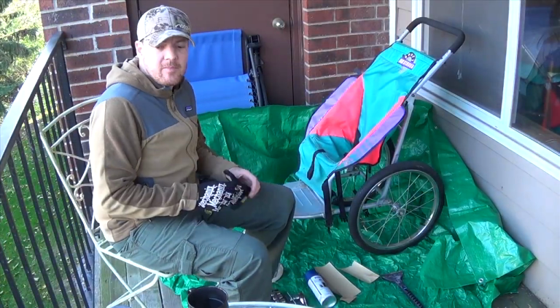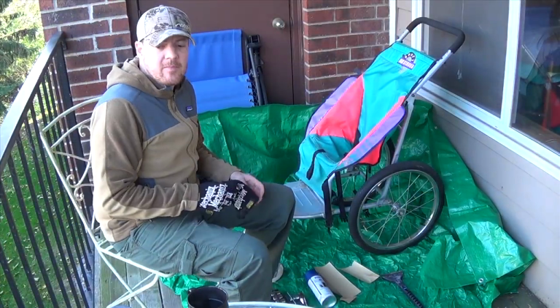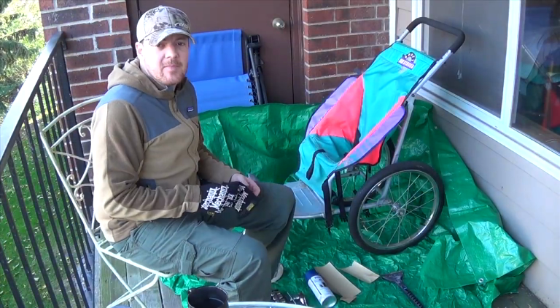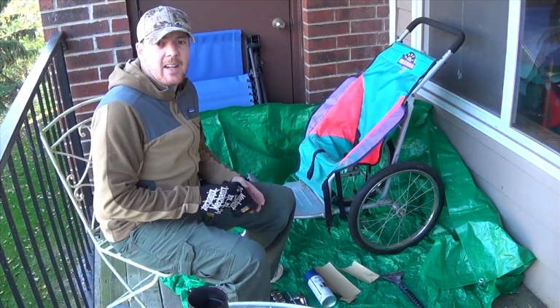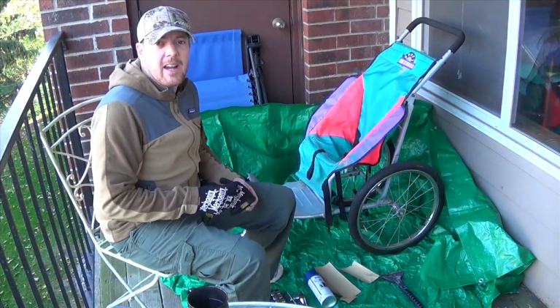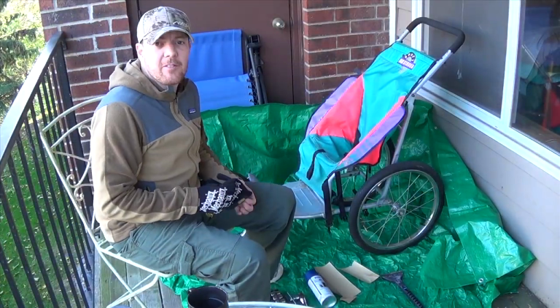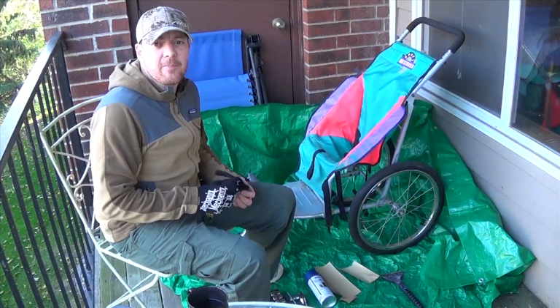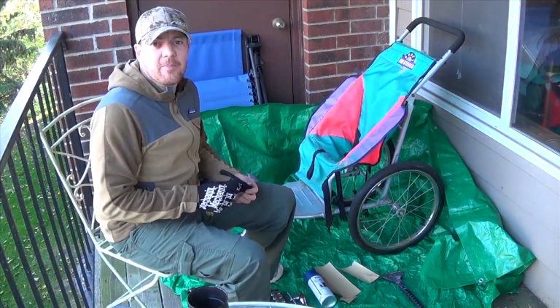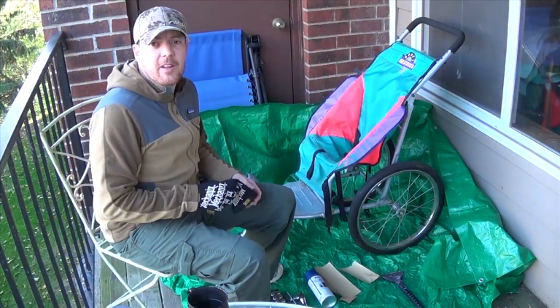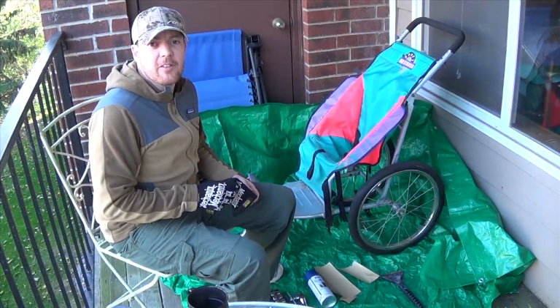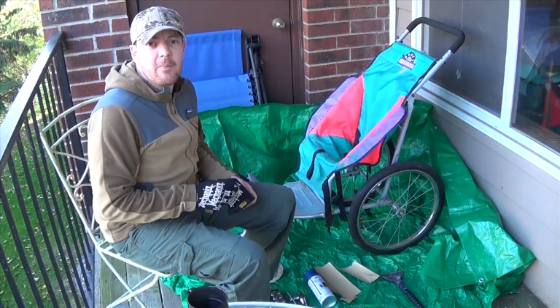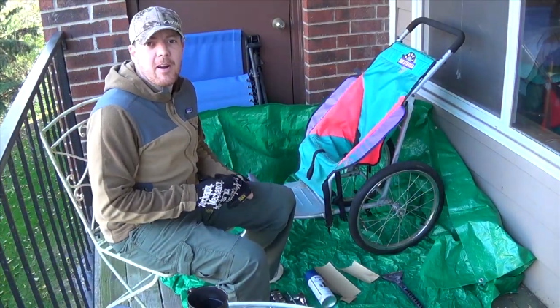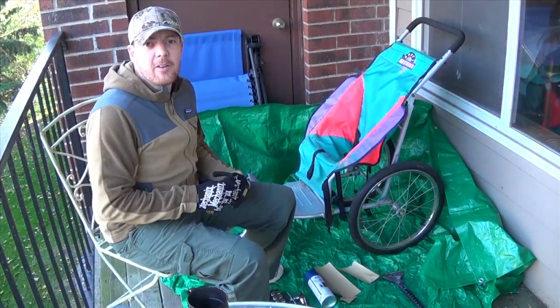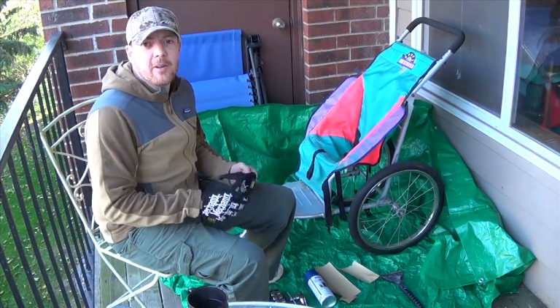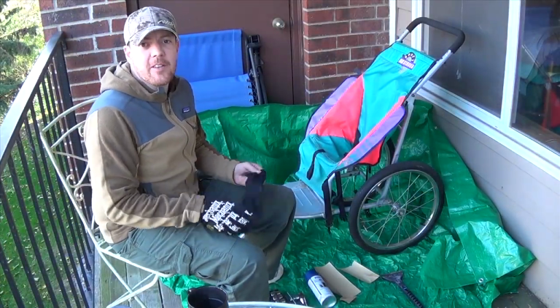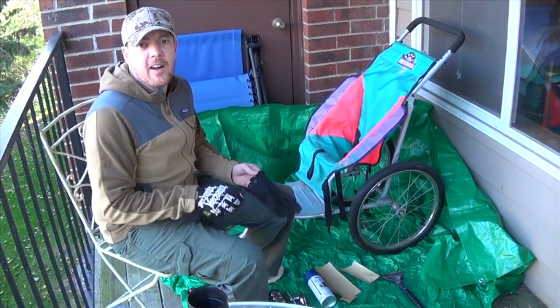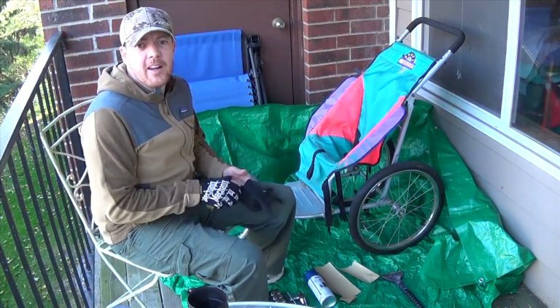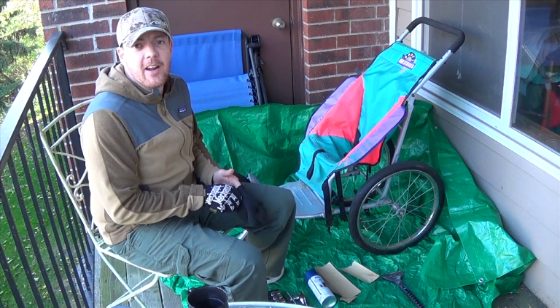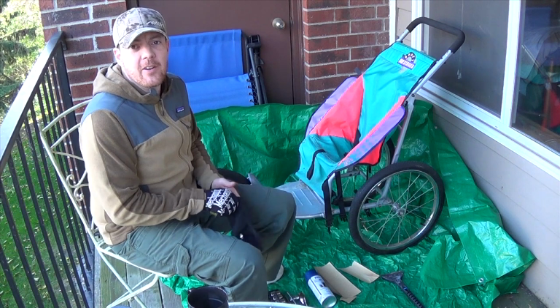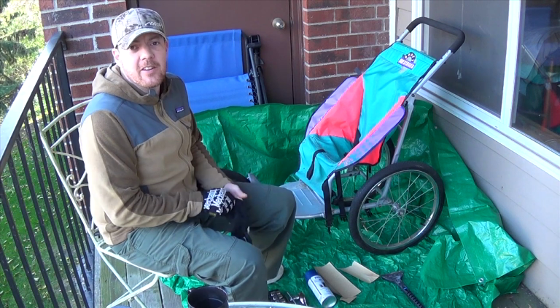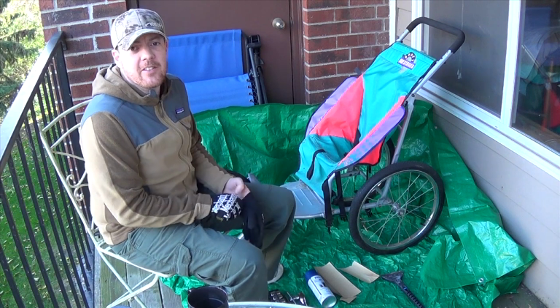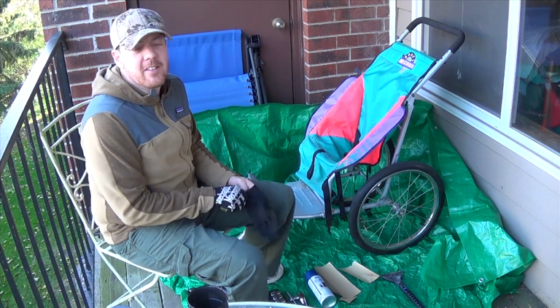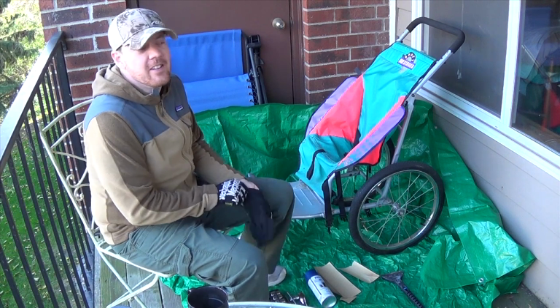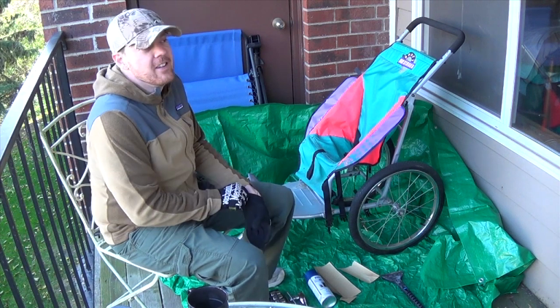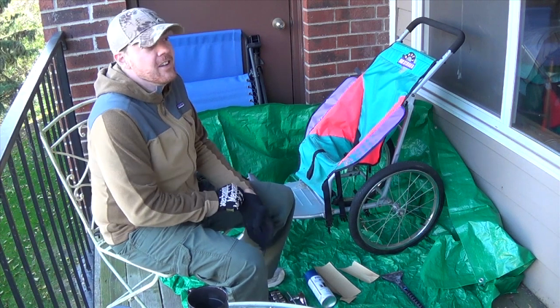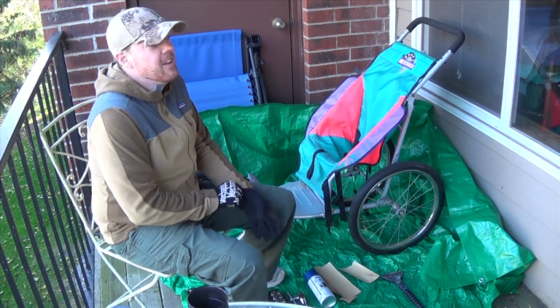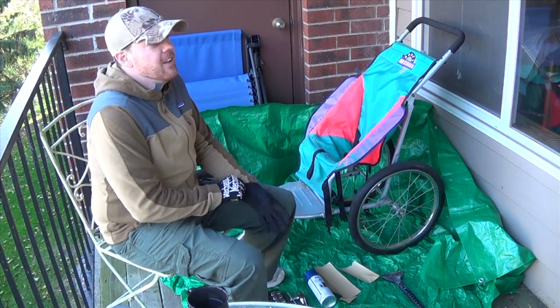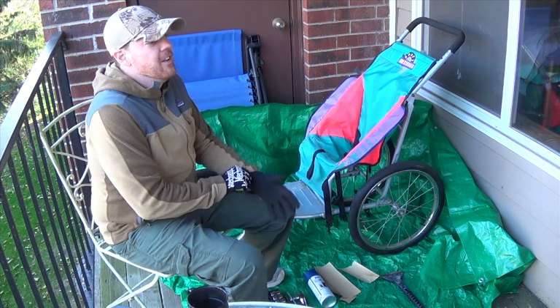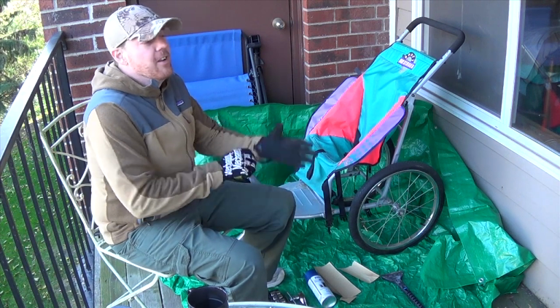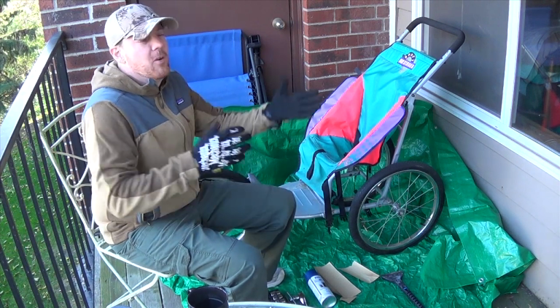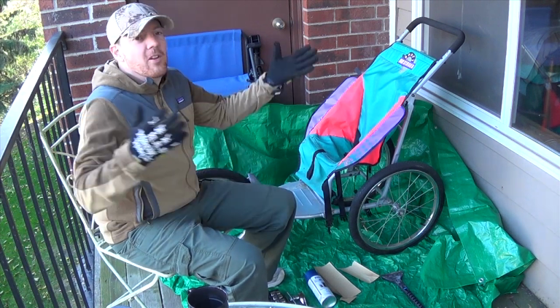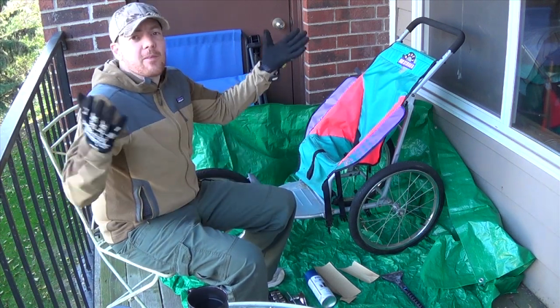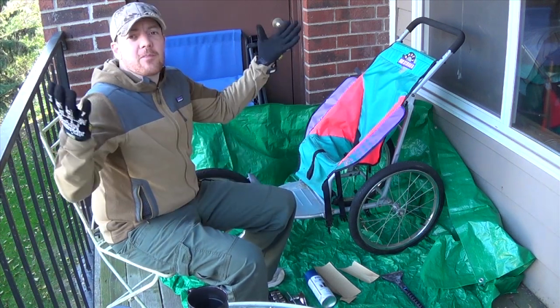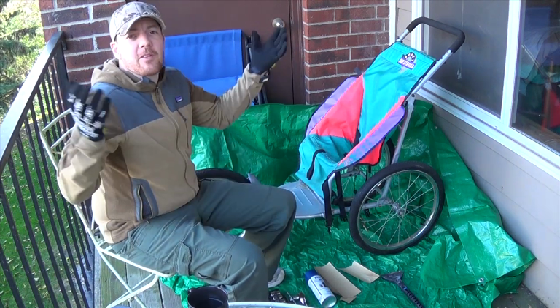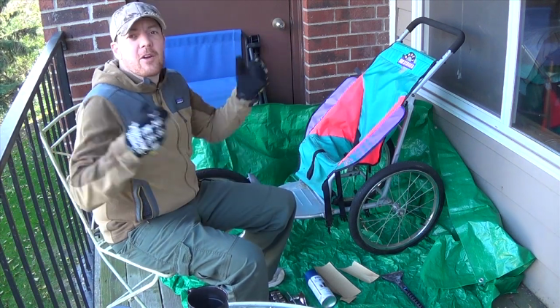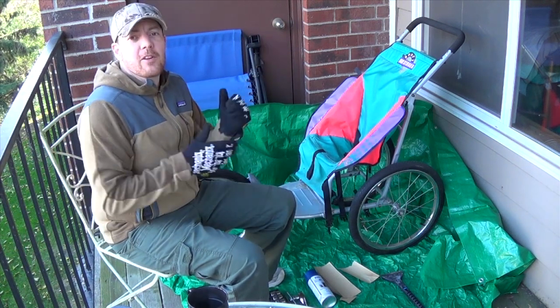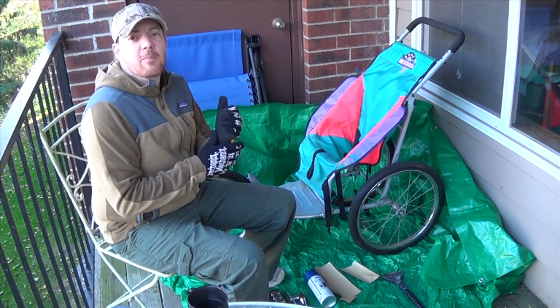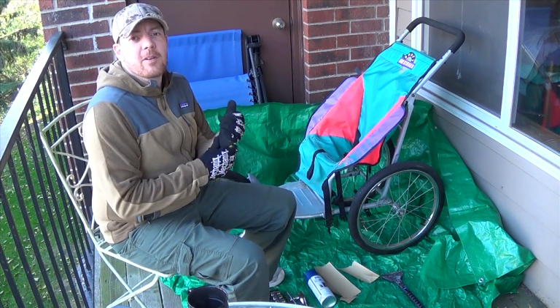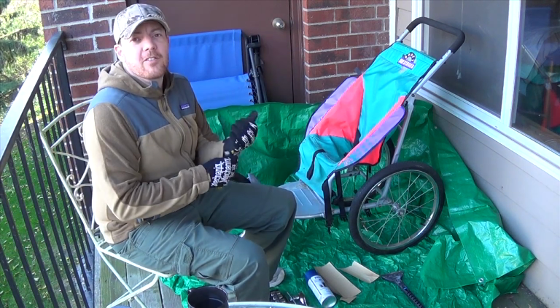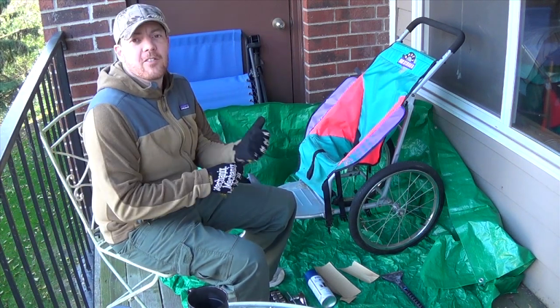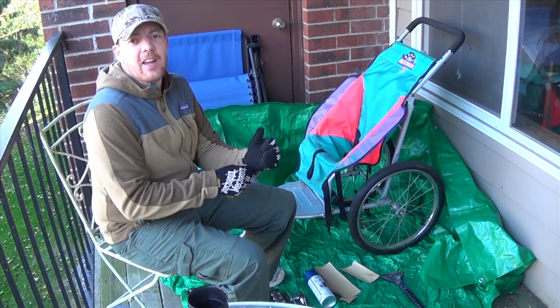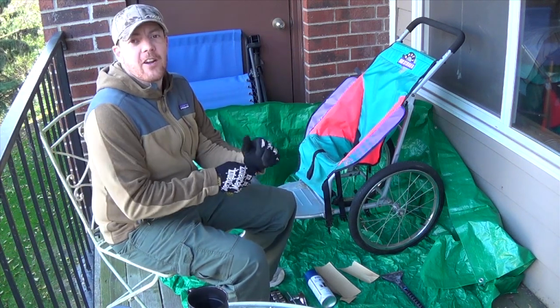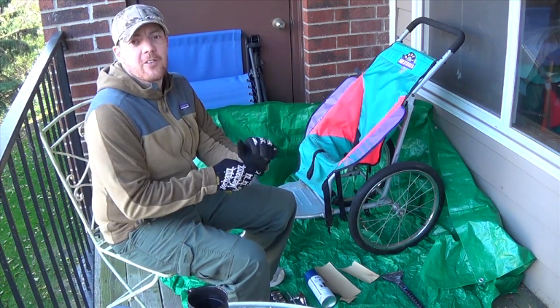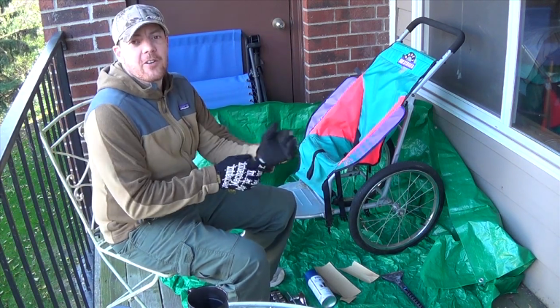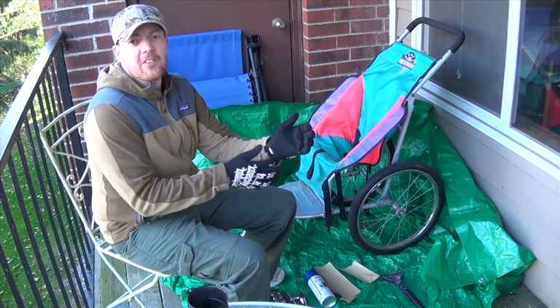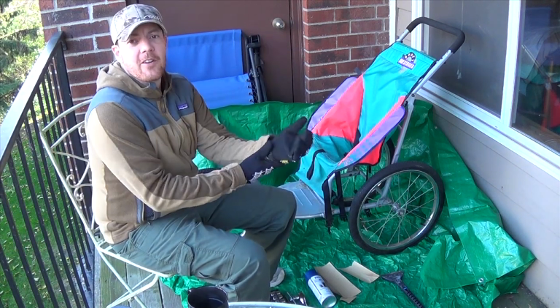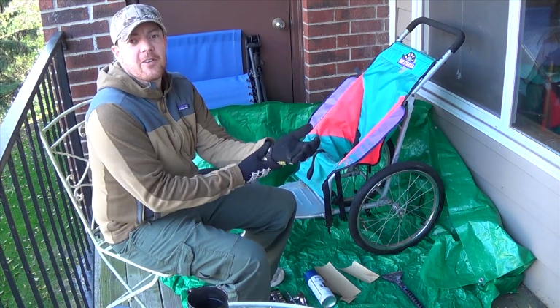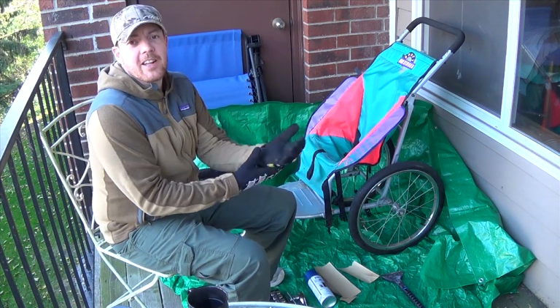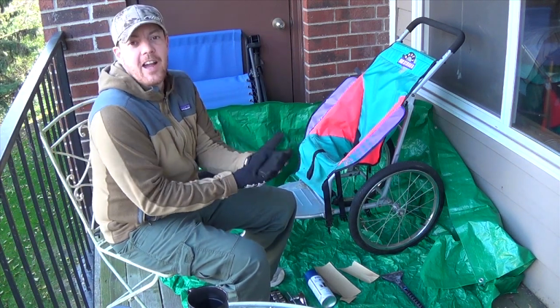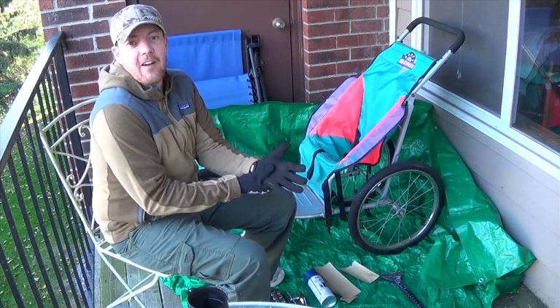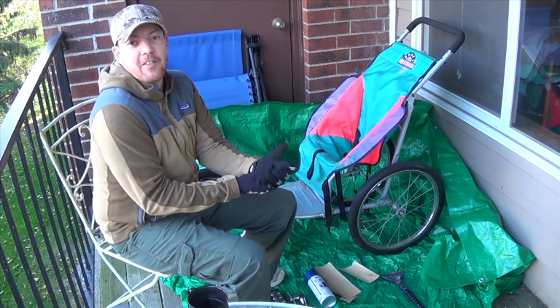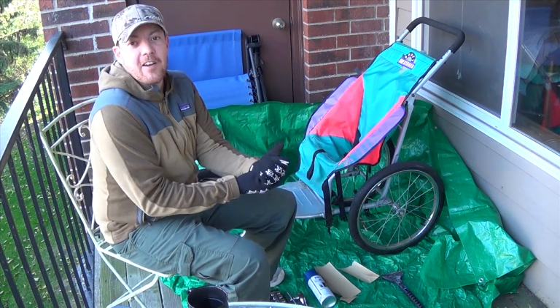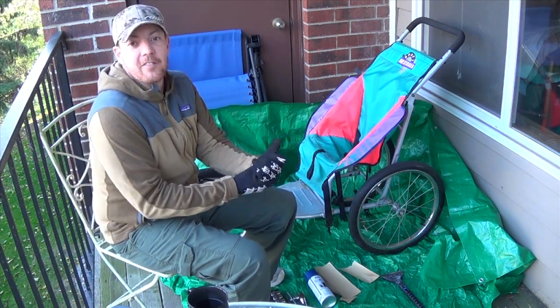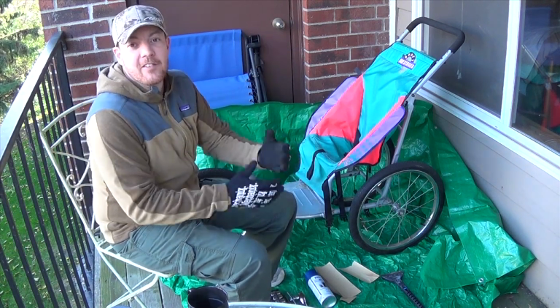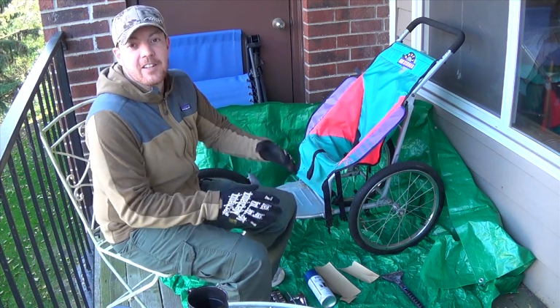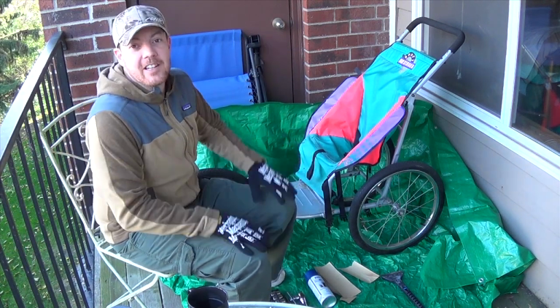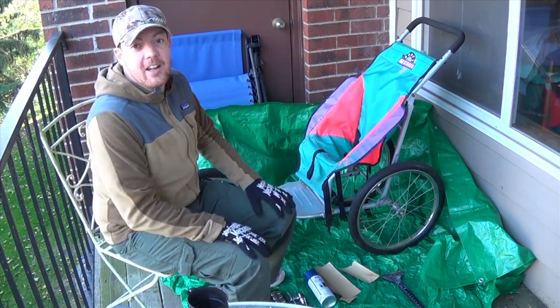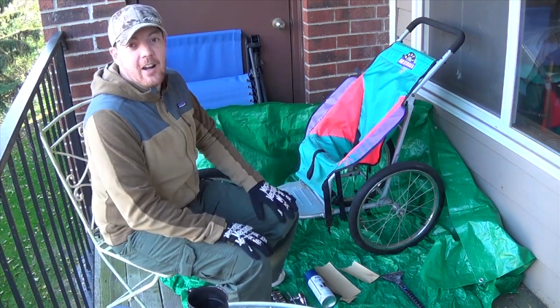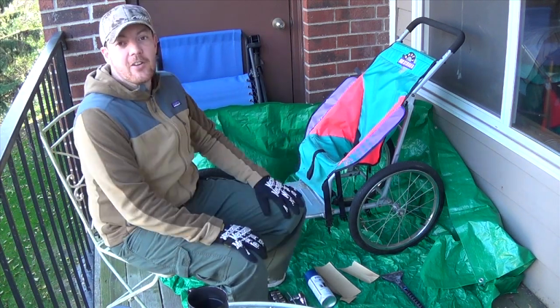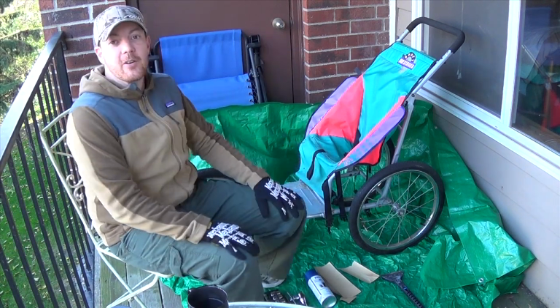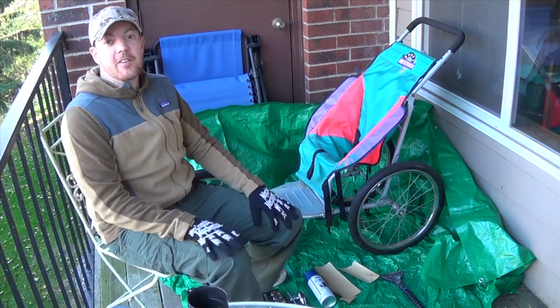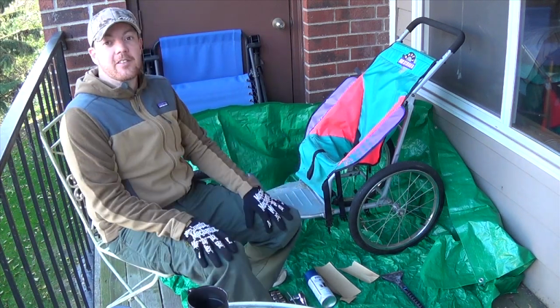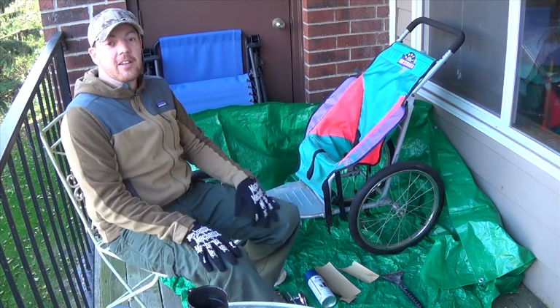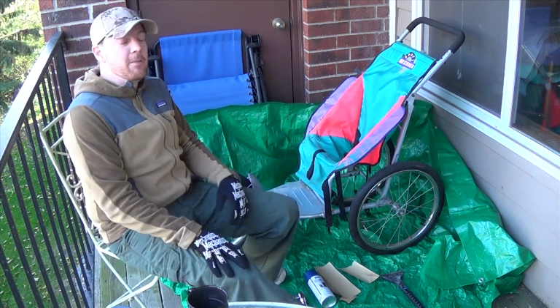Hey guys, it's Mark with Hawkeye Ordnance. Welcome to the only piece of the outdoors I really have left, living in a condo in the city.